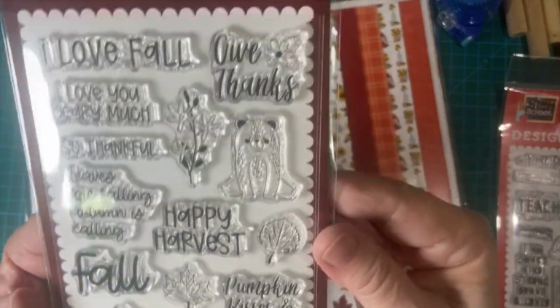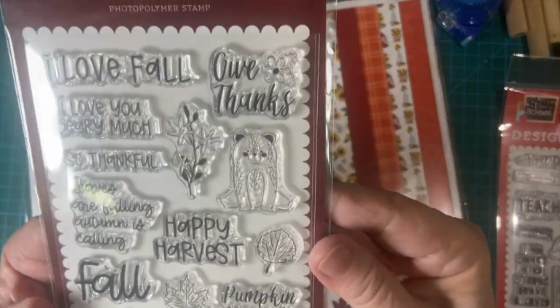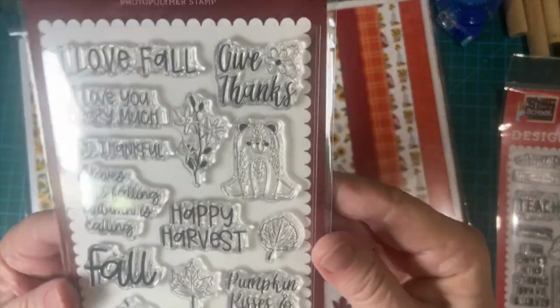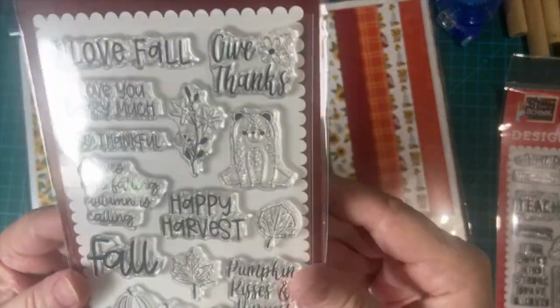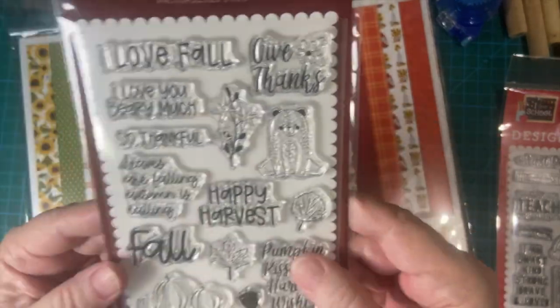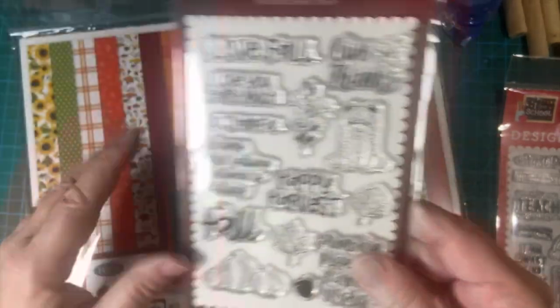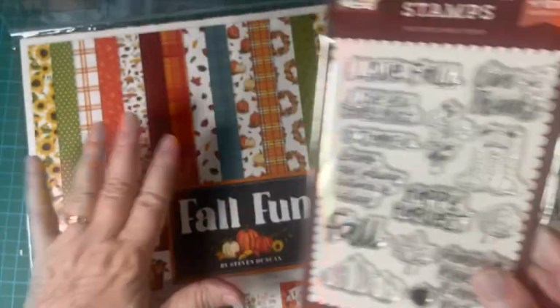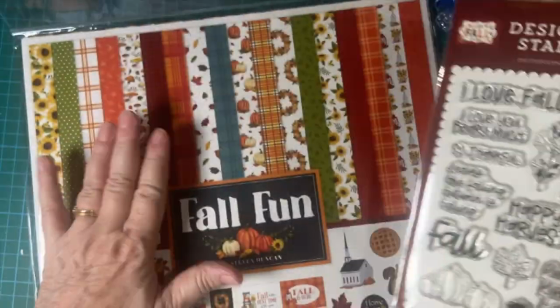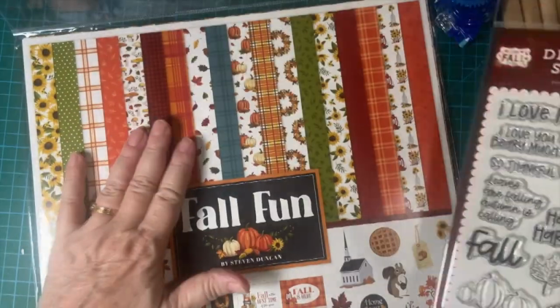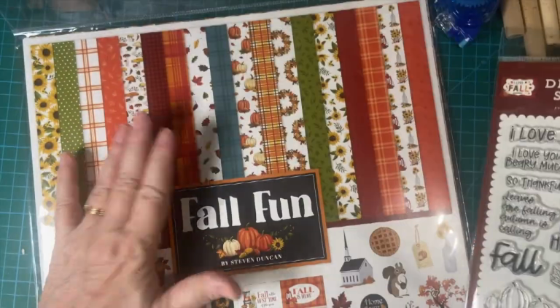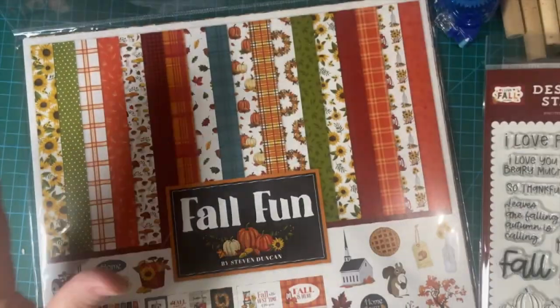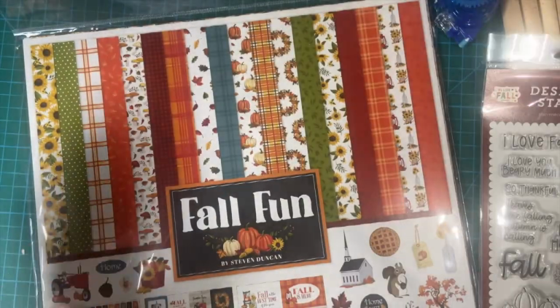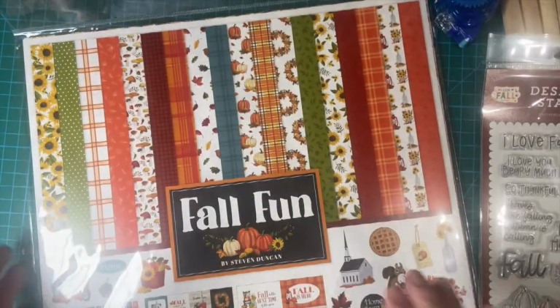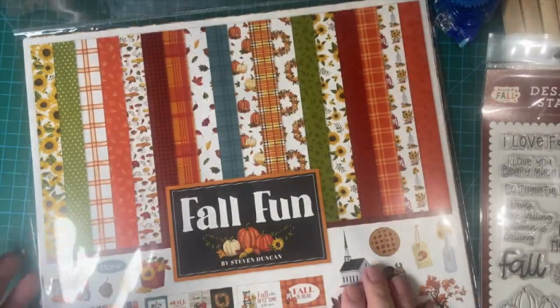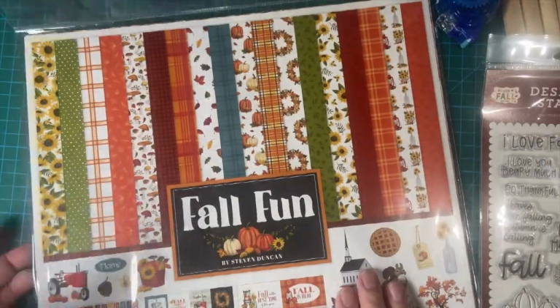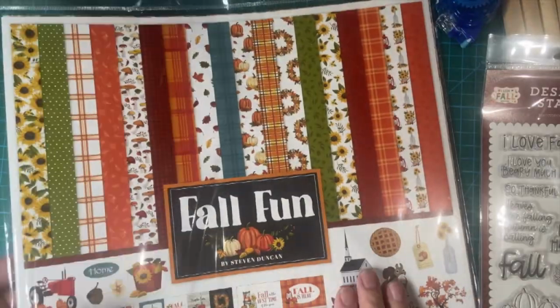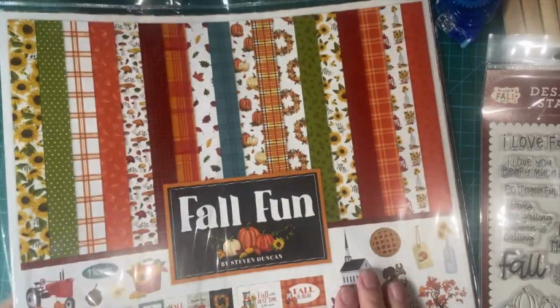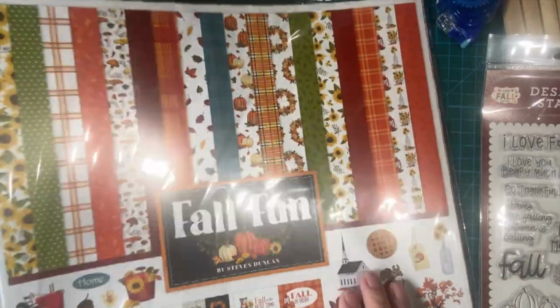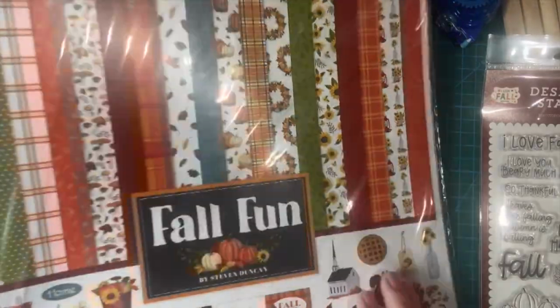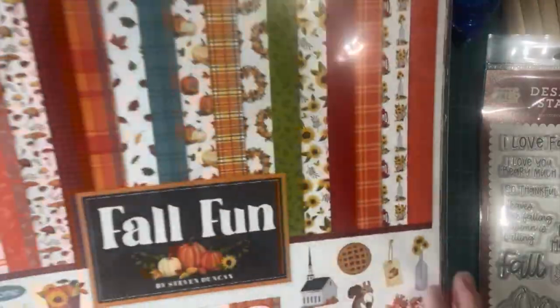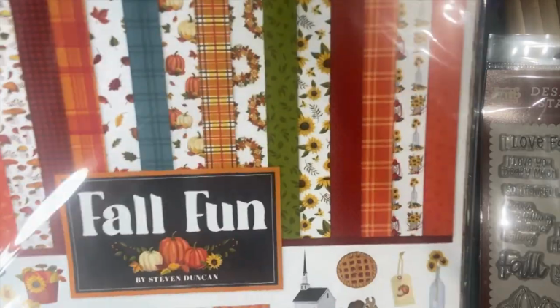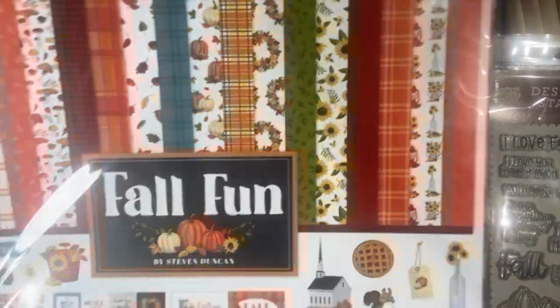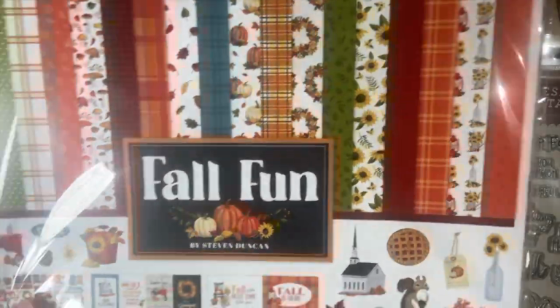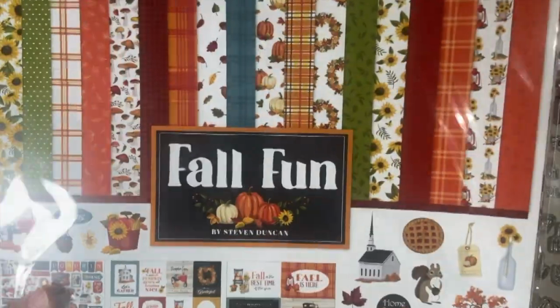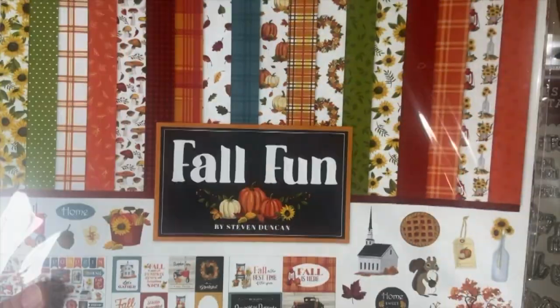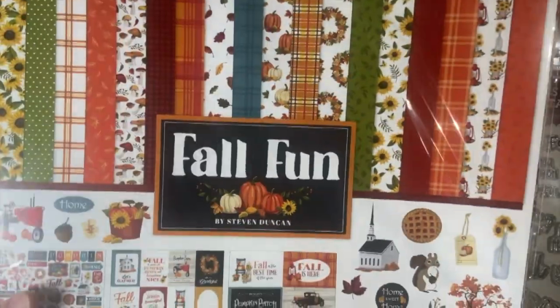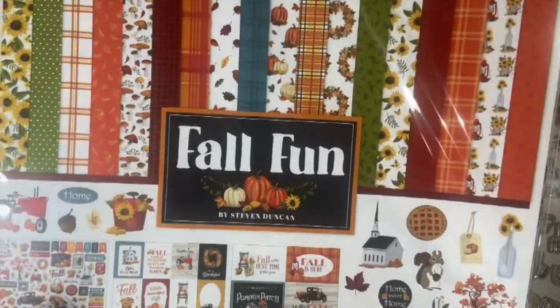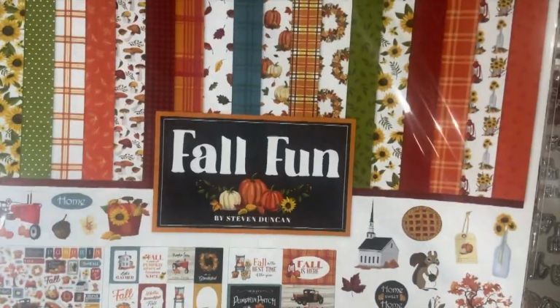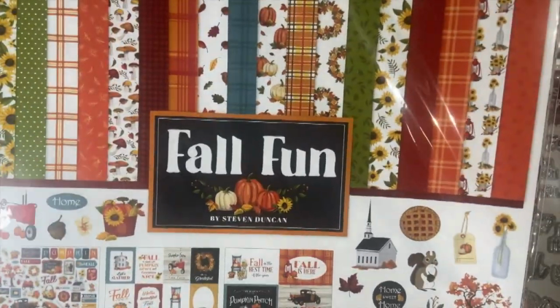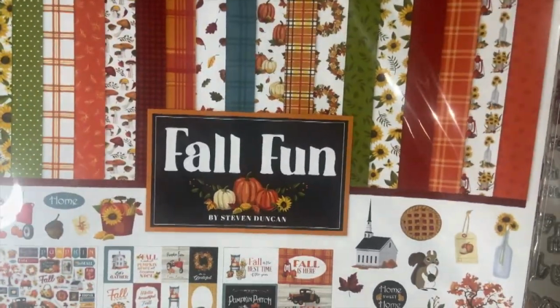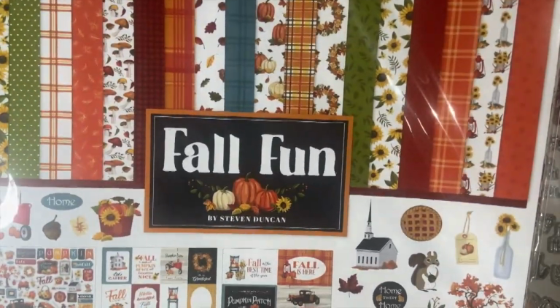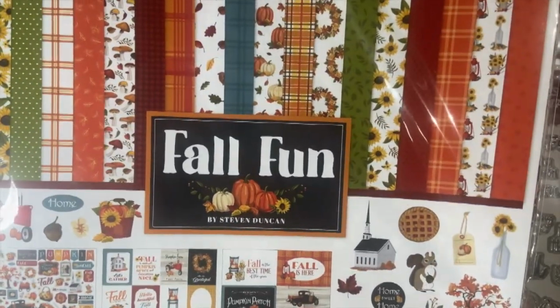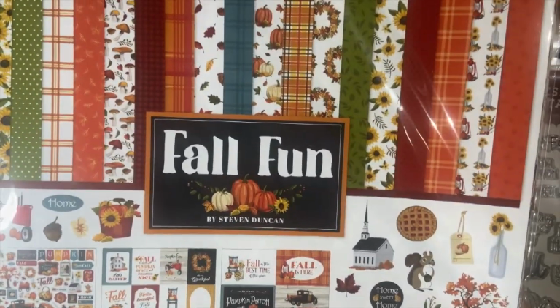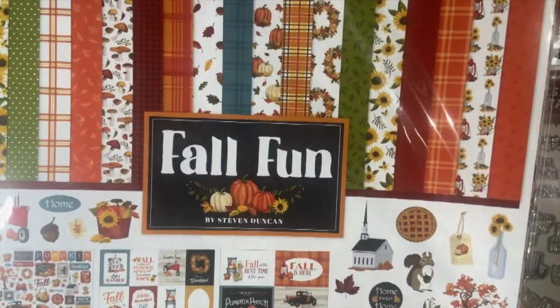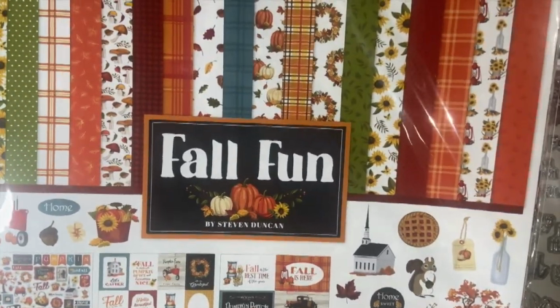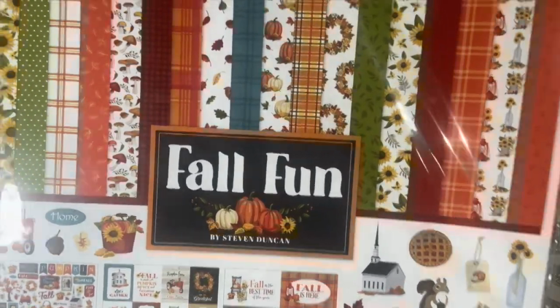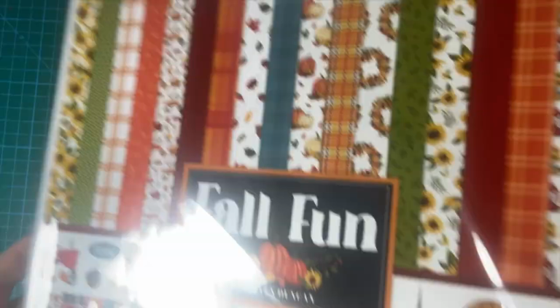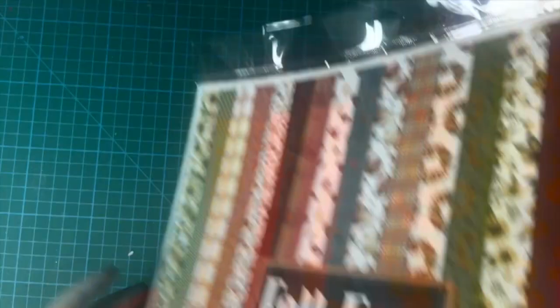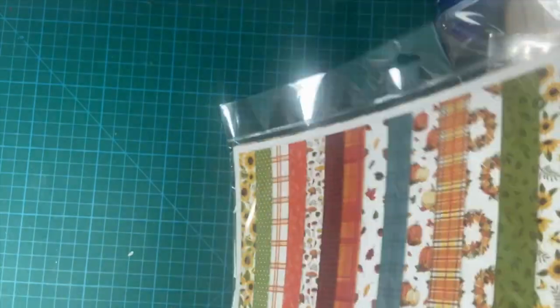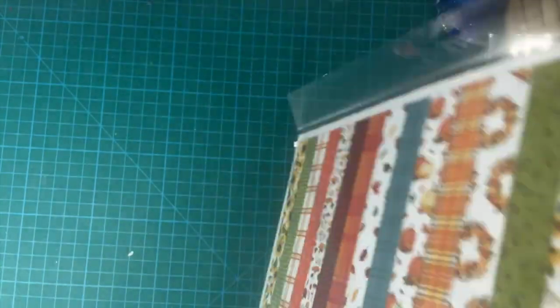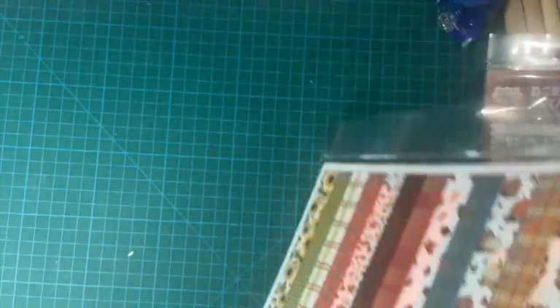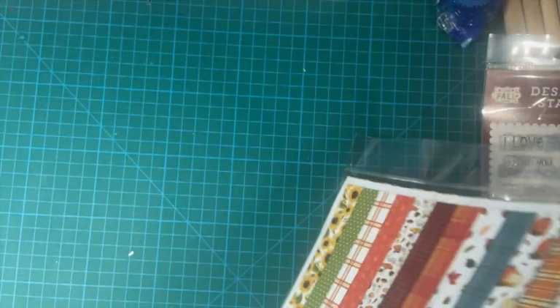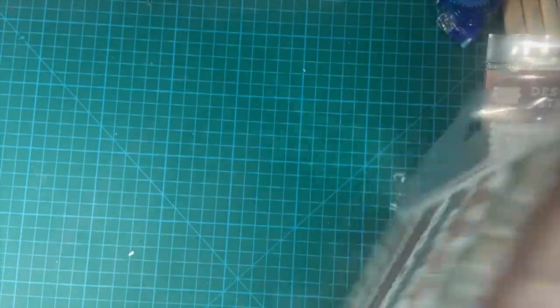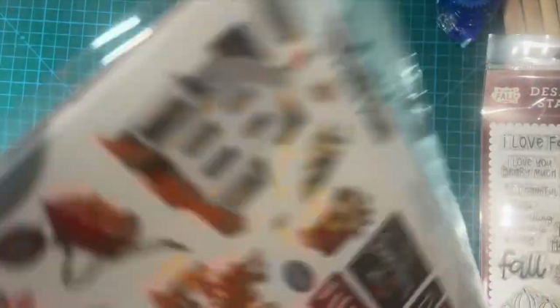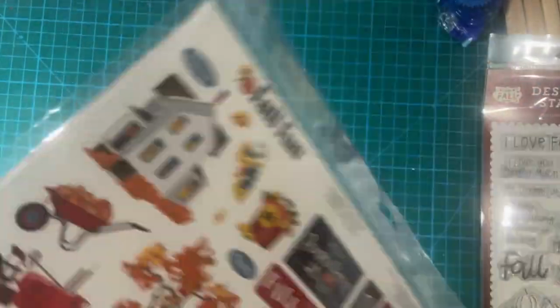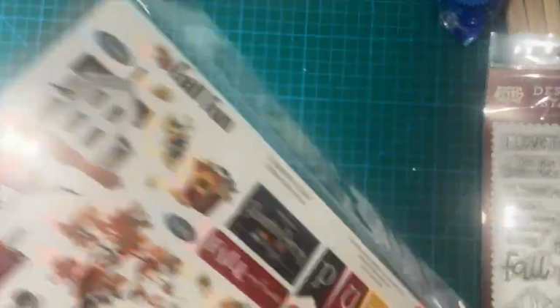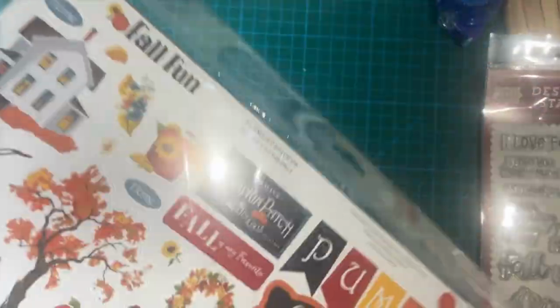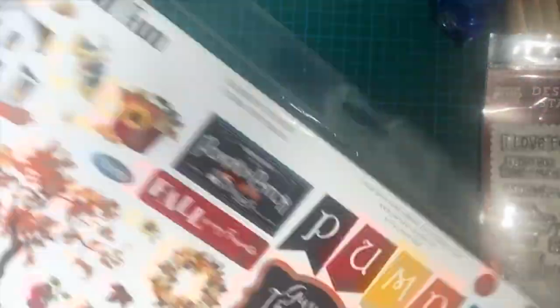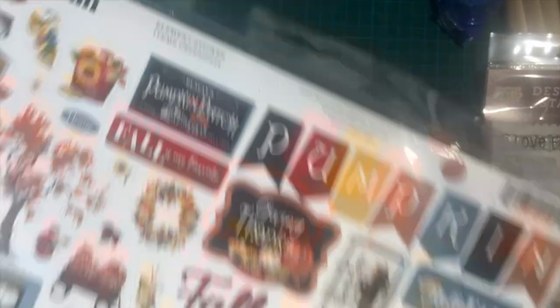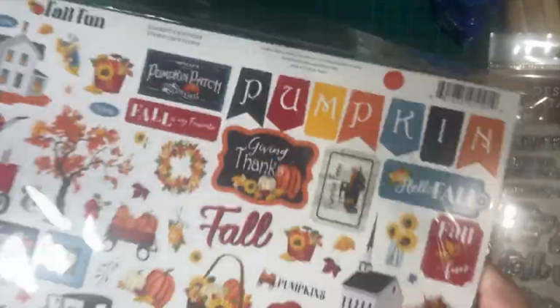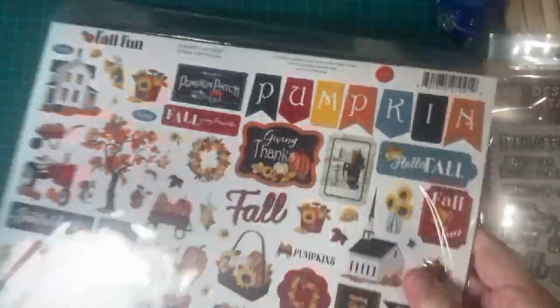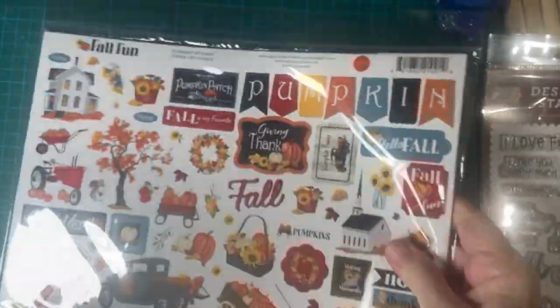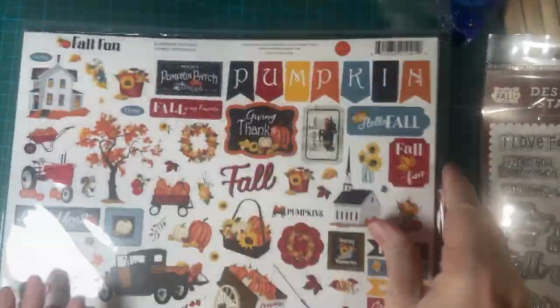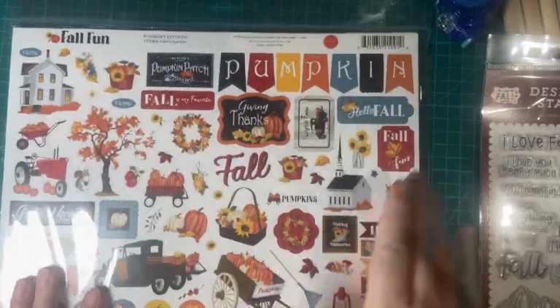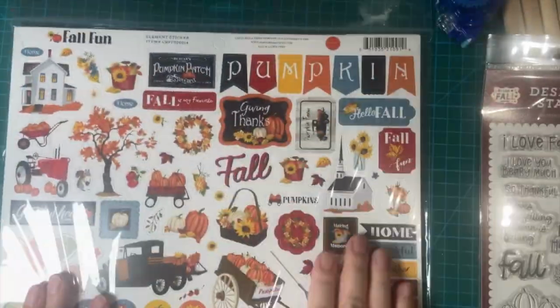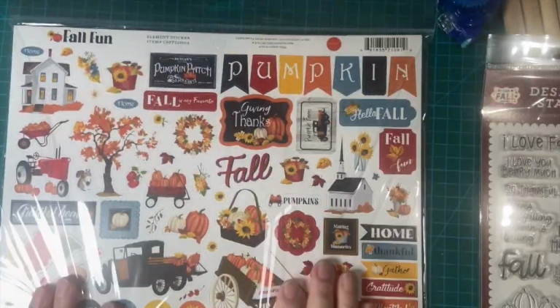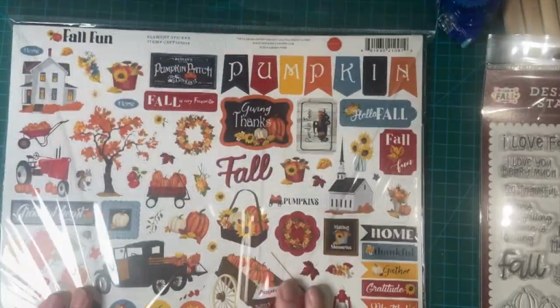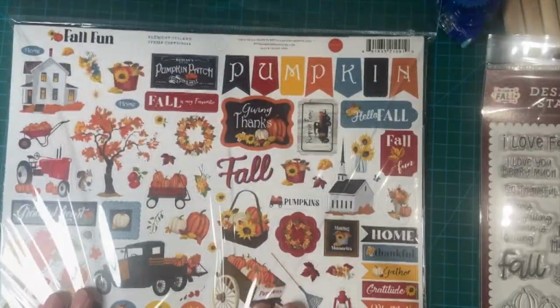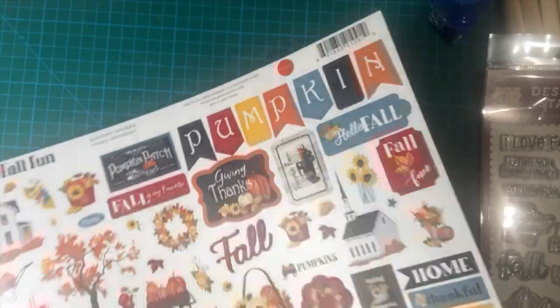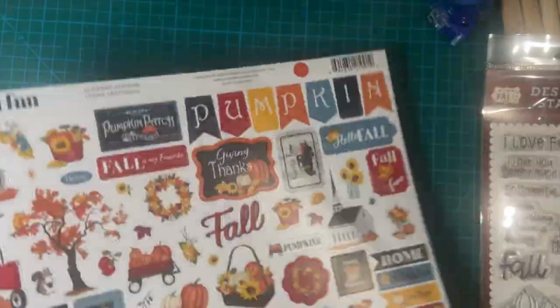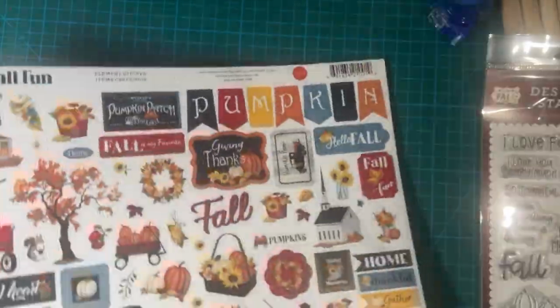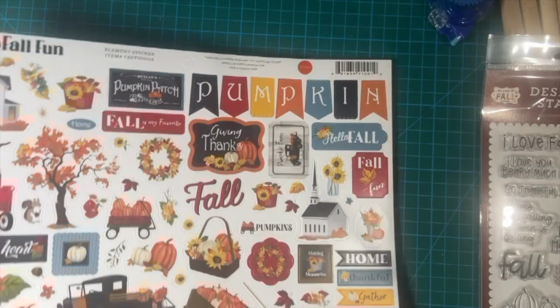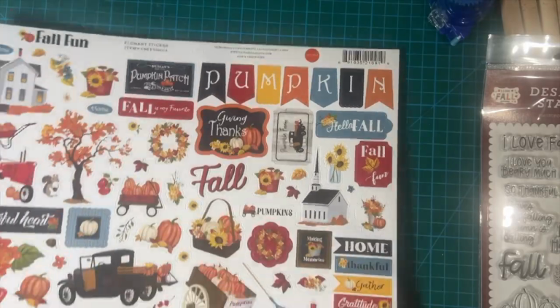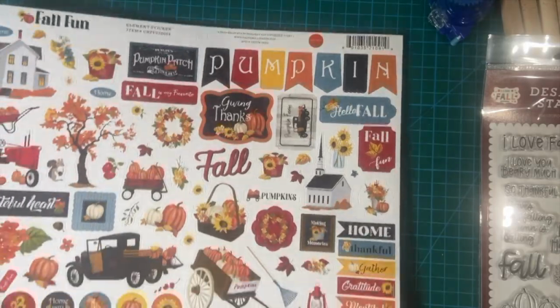And then I got a collection called Fall Fun. Let's take a look.